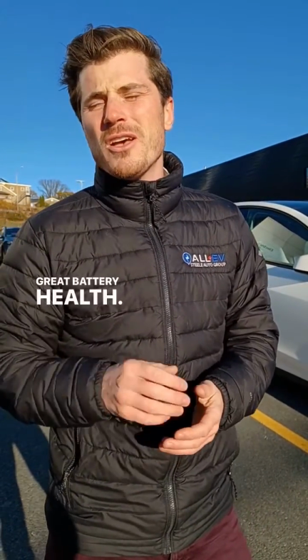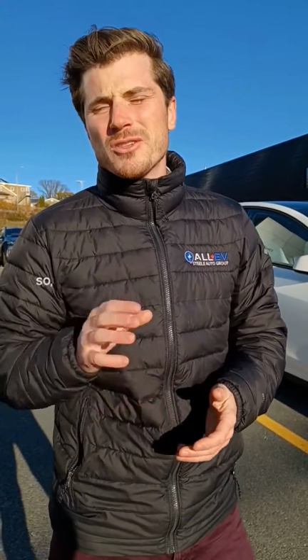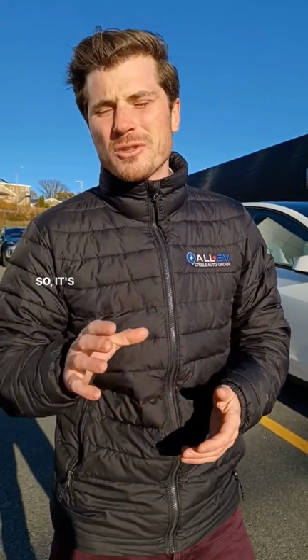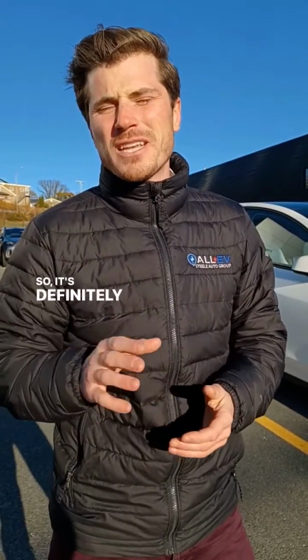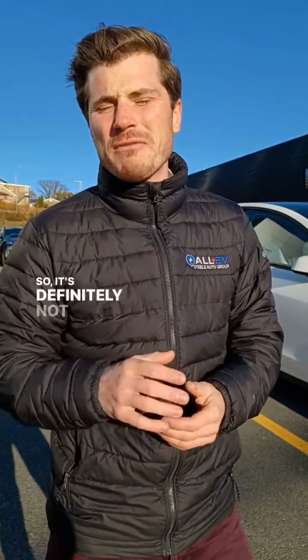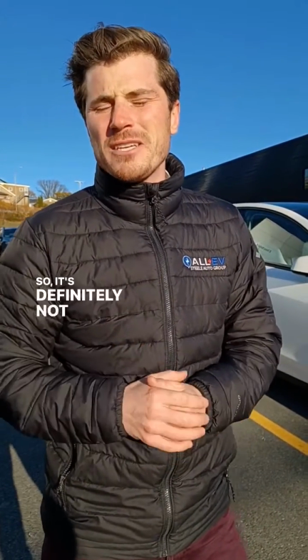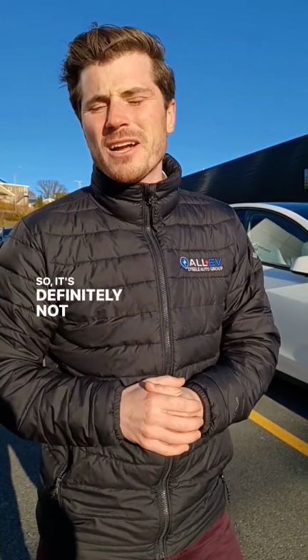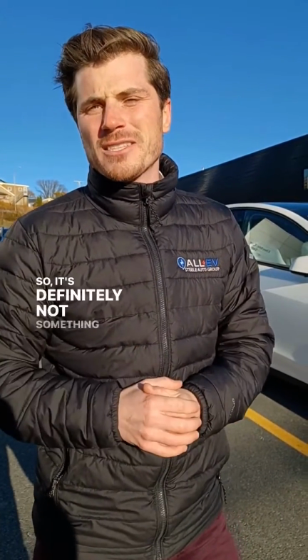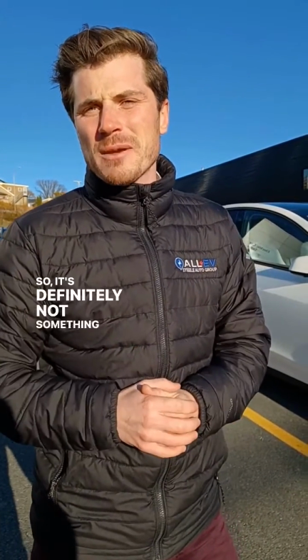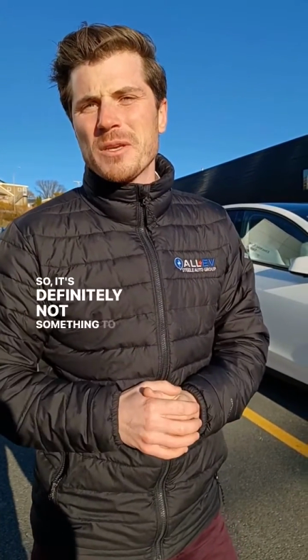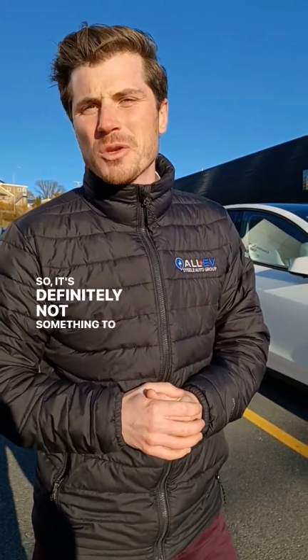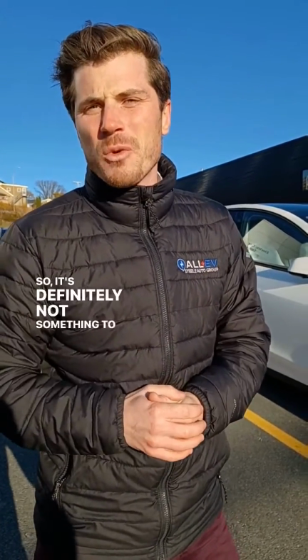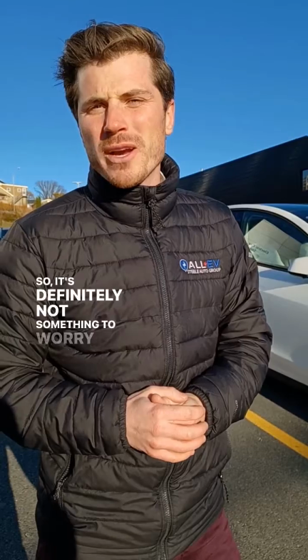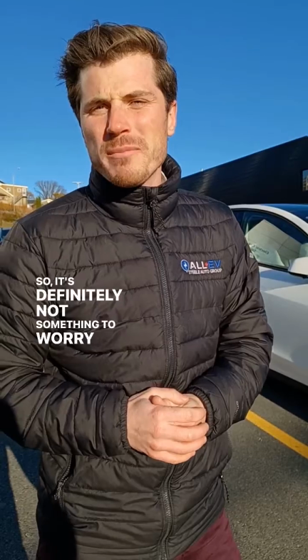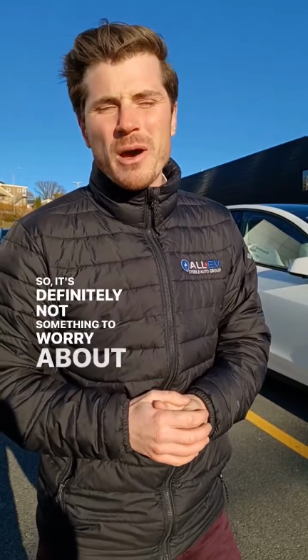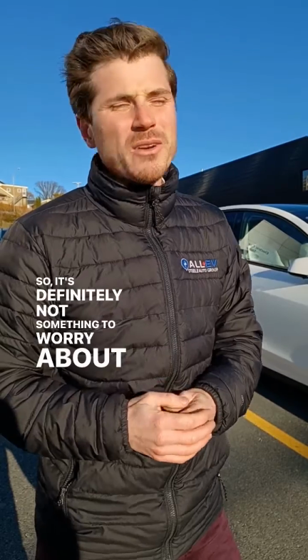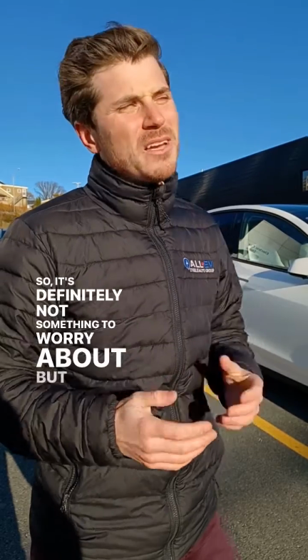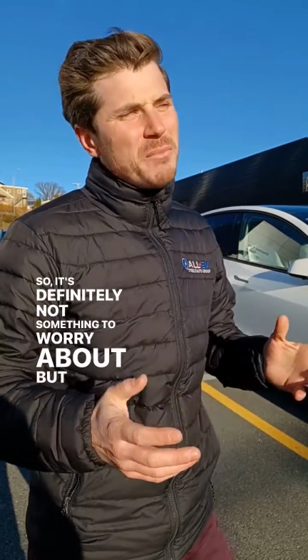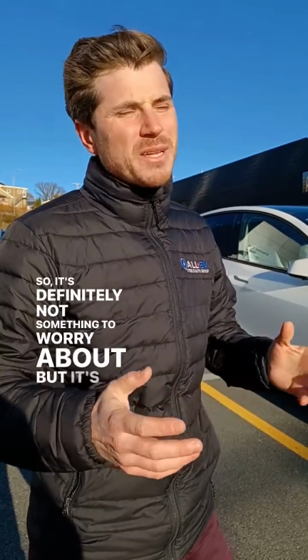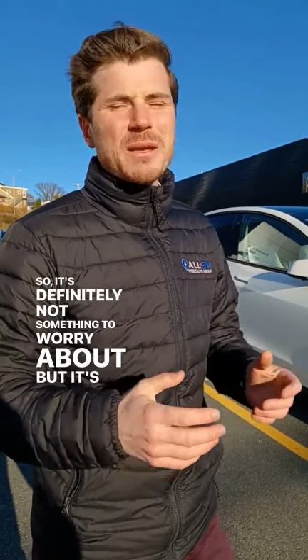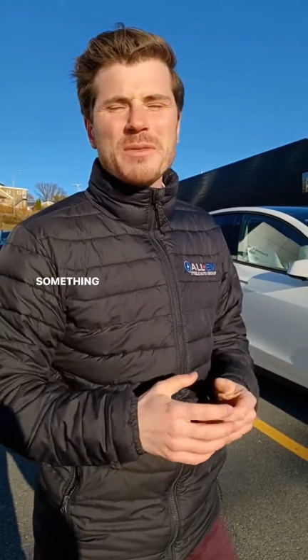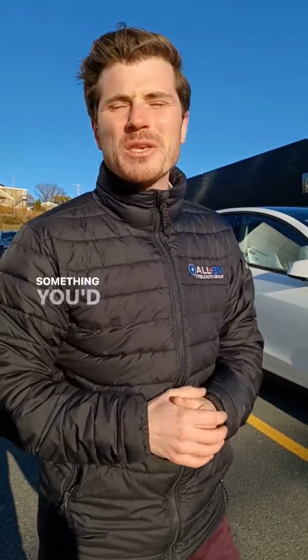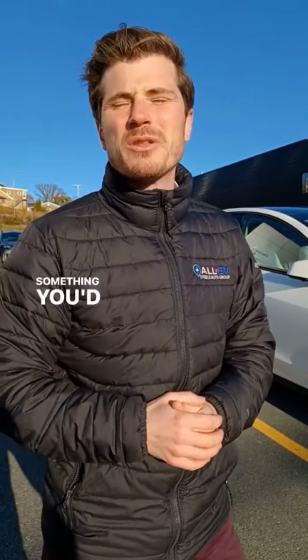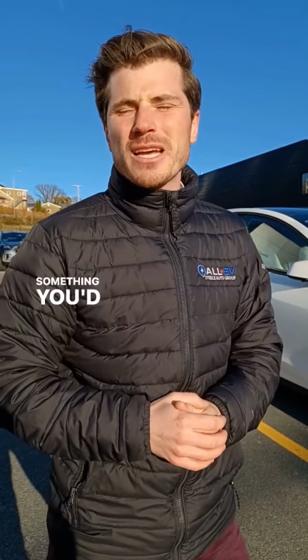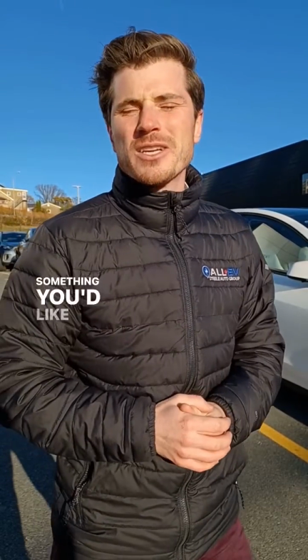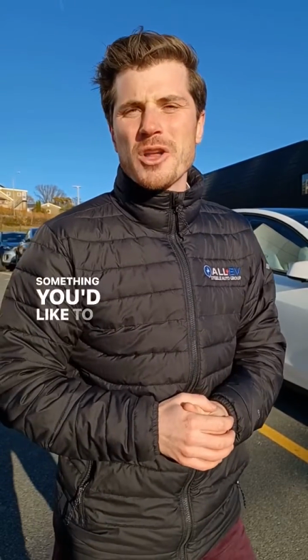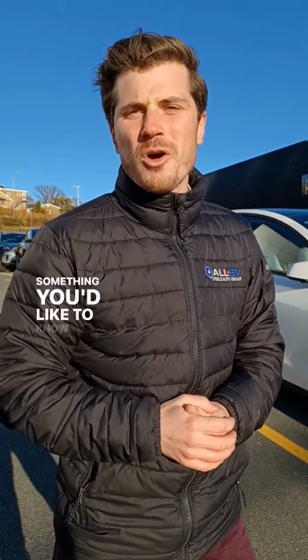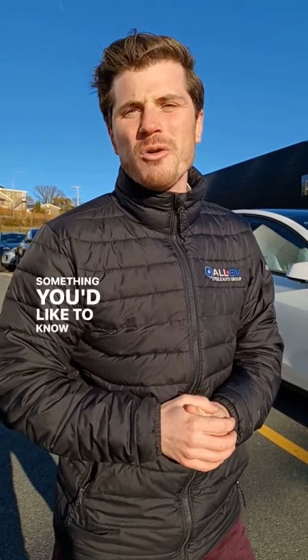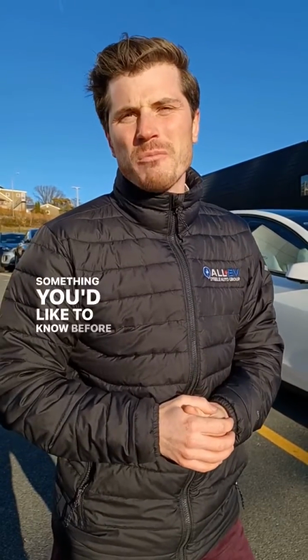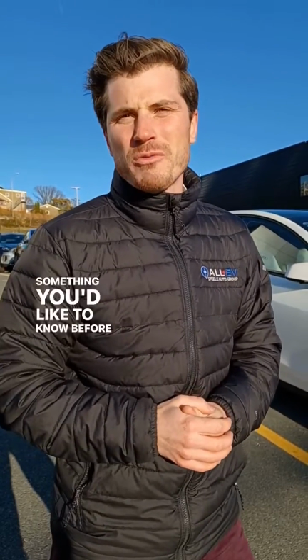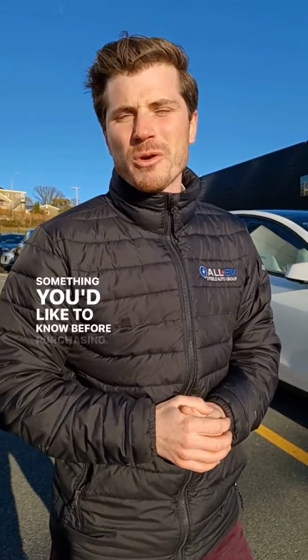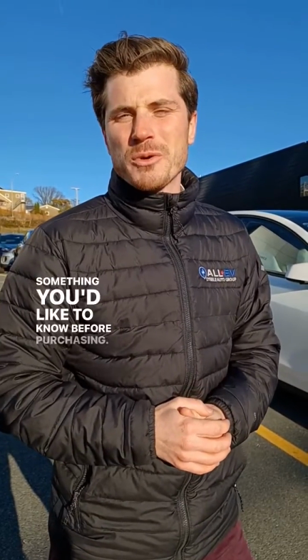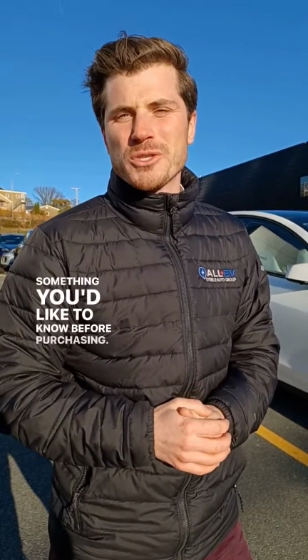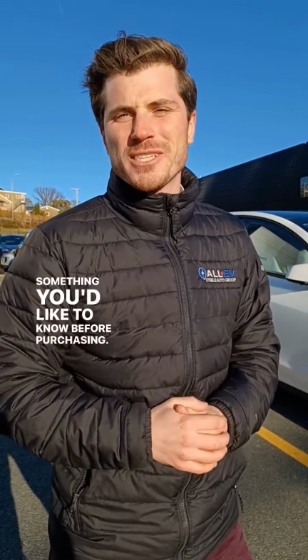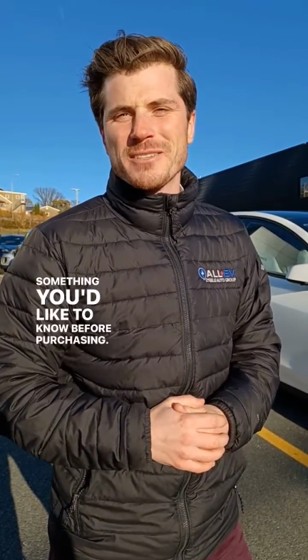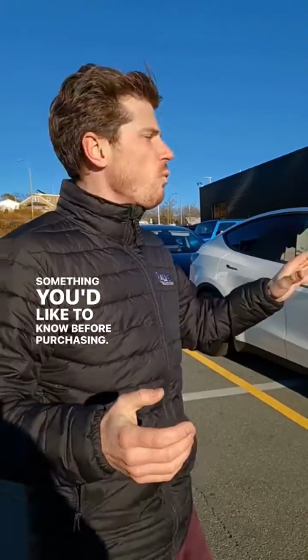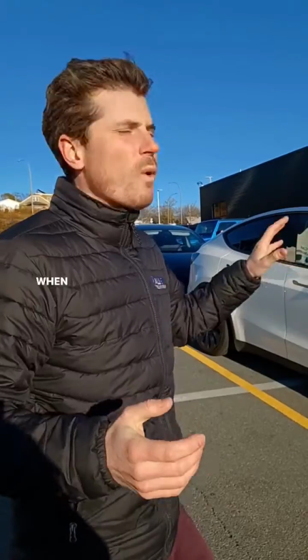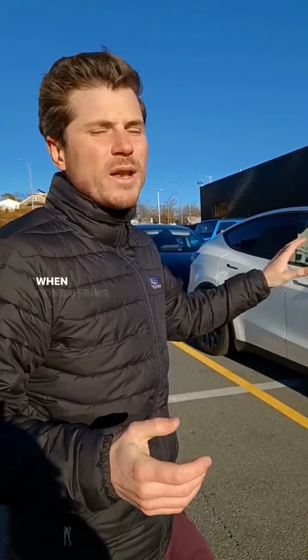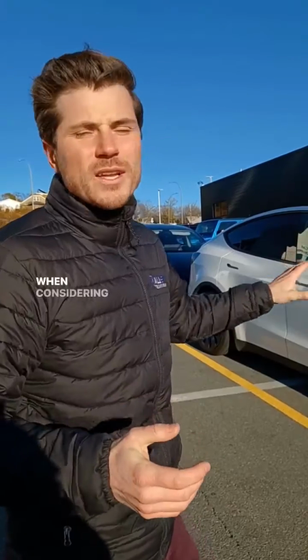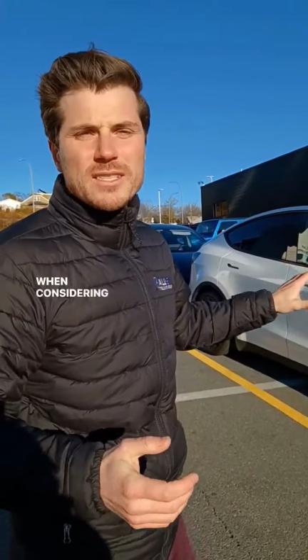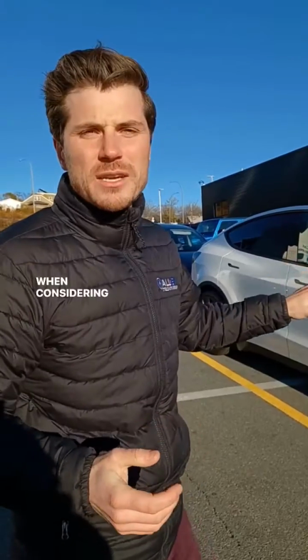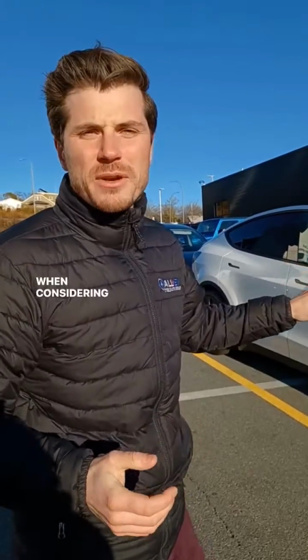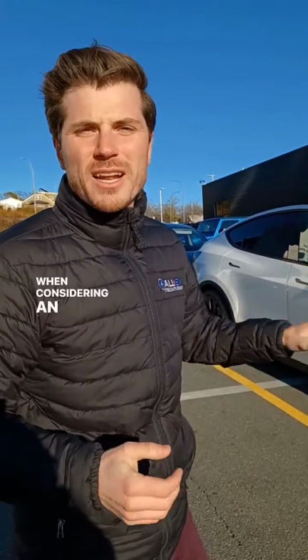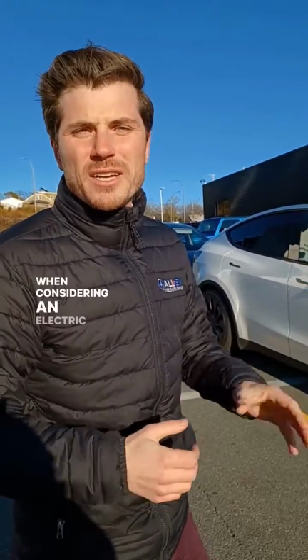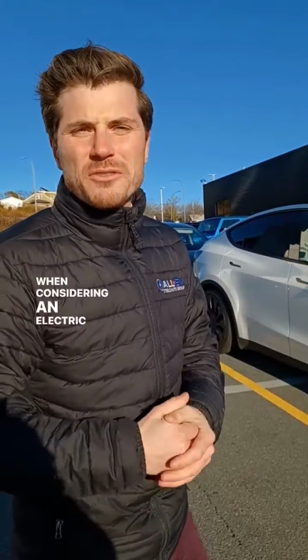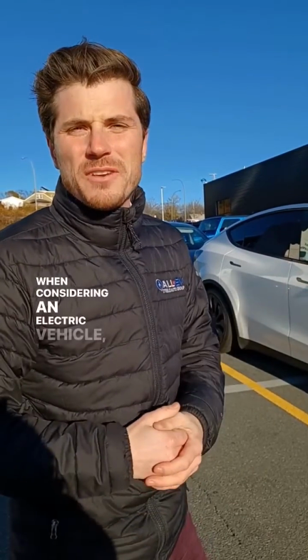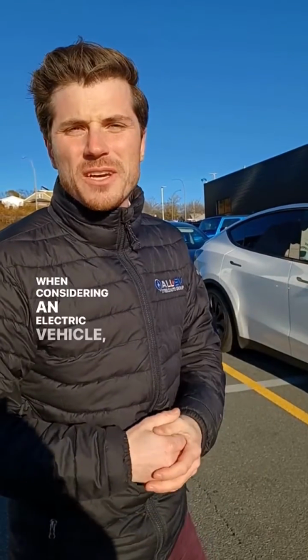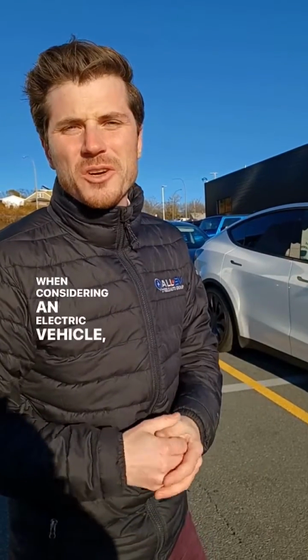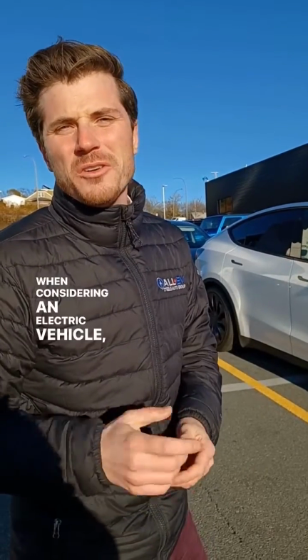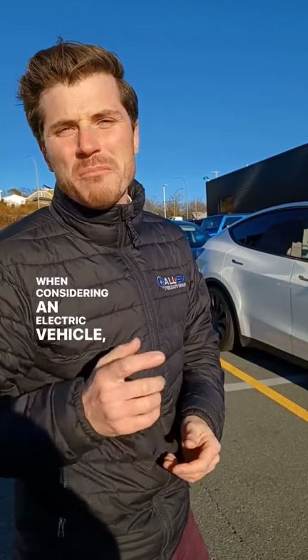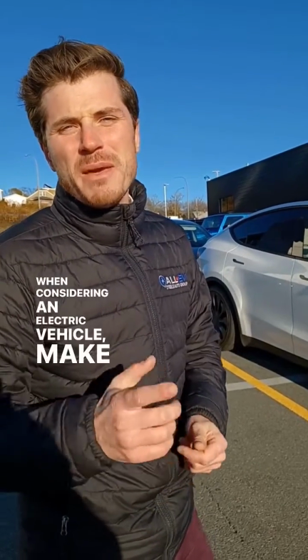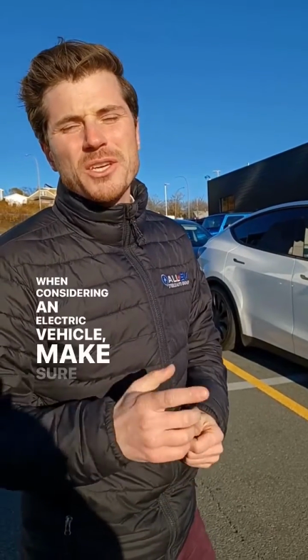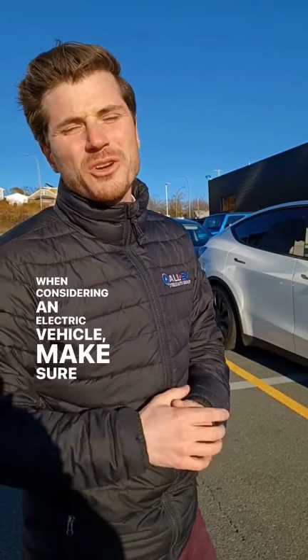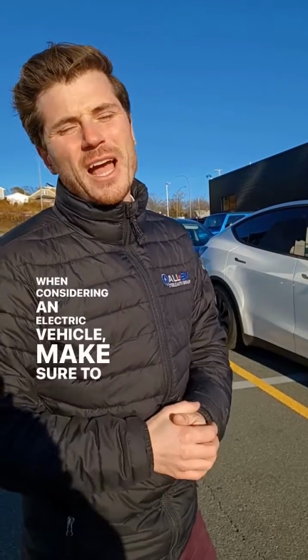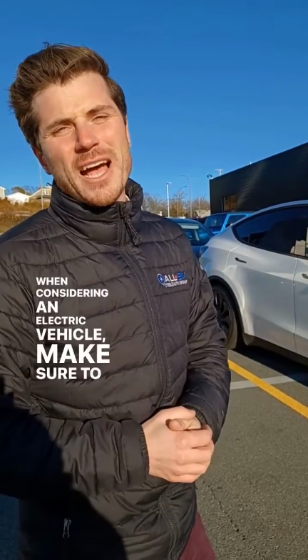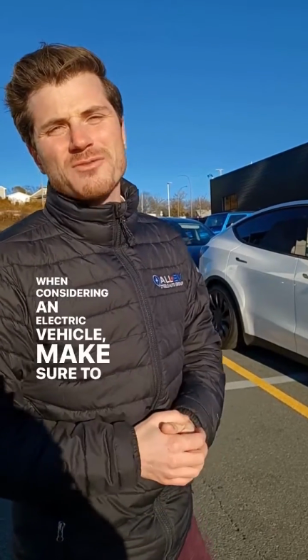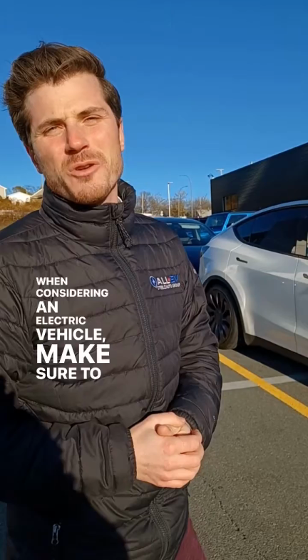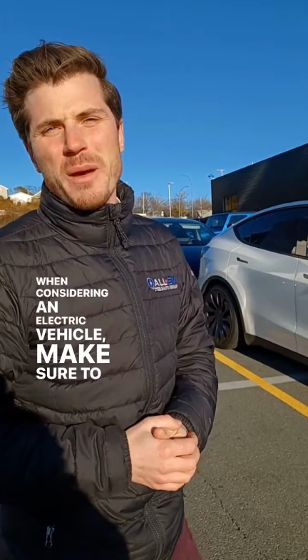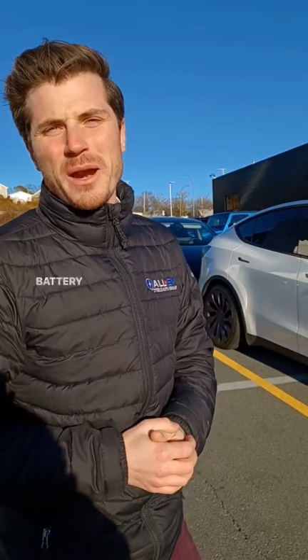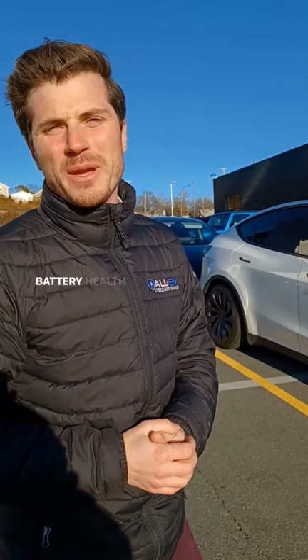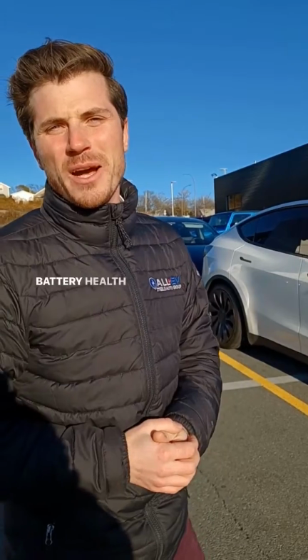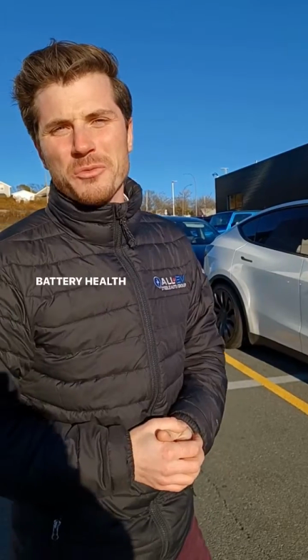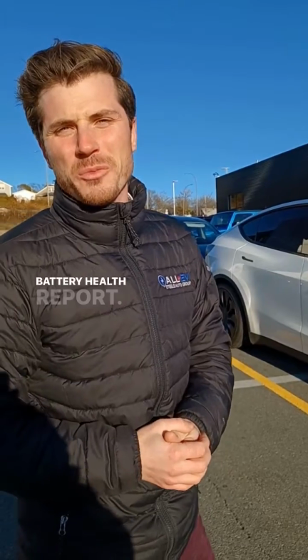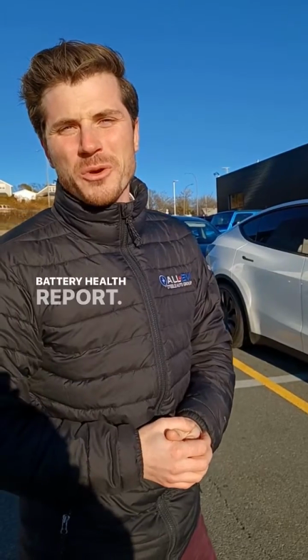So it's definitely not something to worry about, but it's something you'd like to know before purchasing. When considering an electric vehicle, make sure to ask for a battery health report.